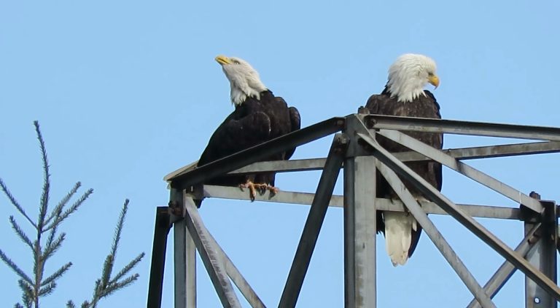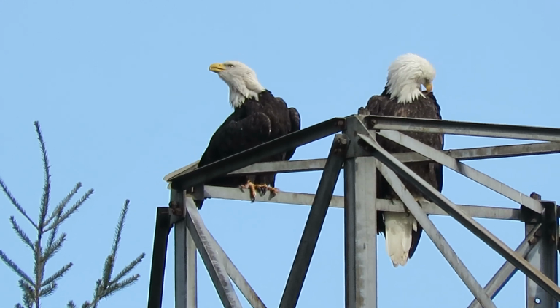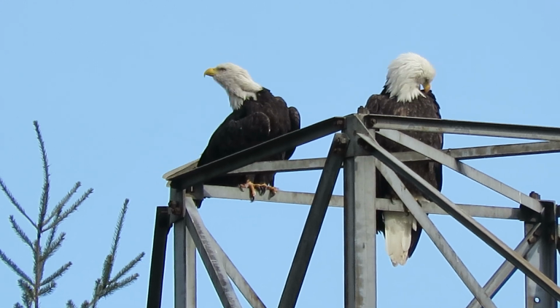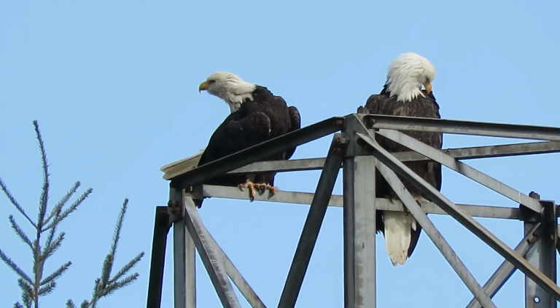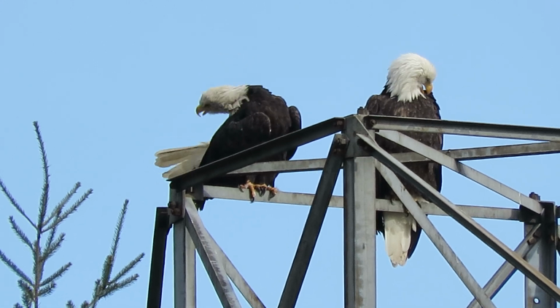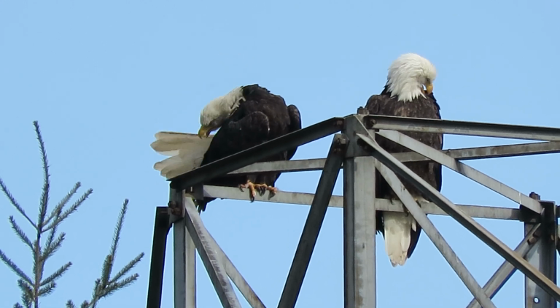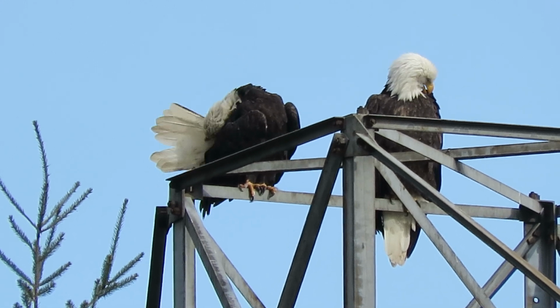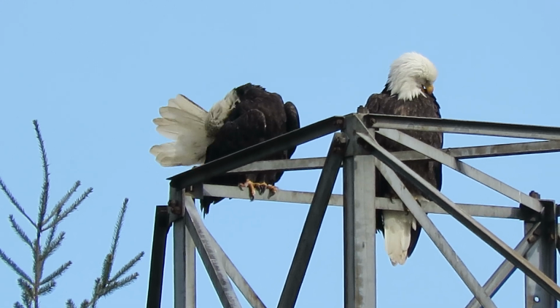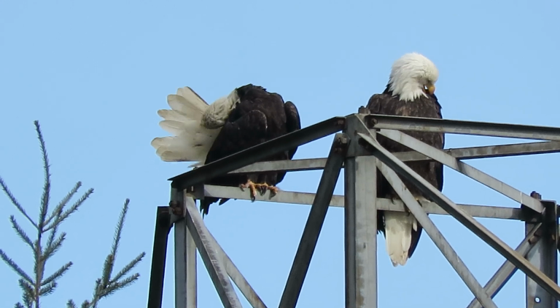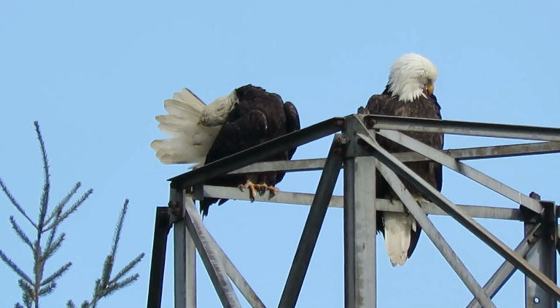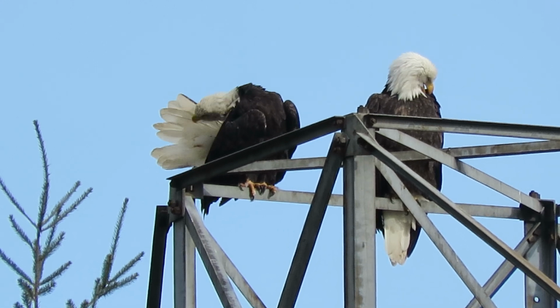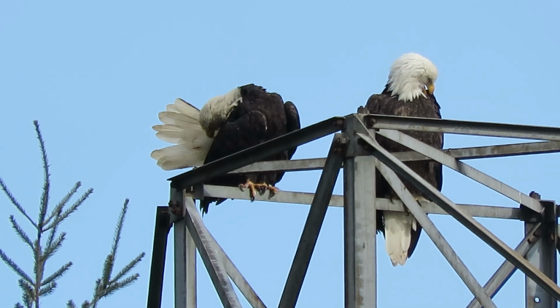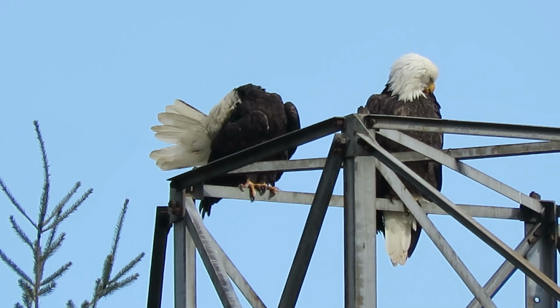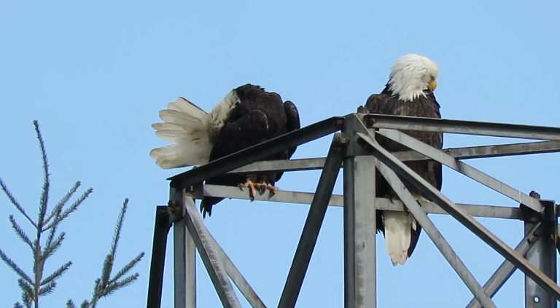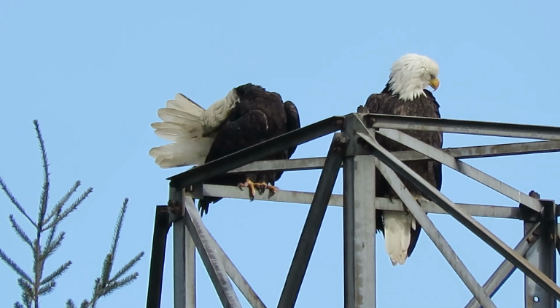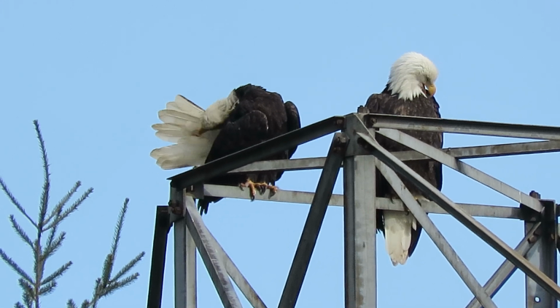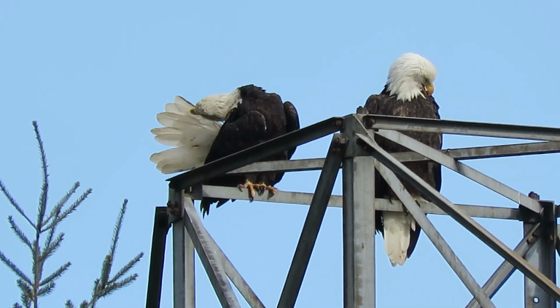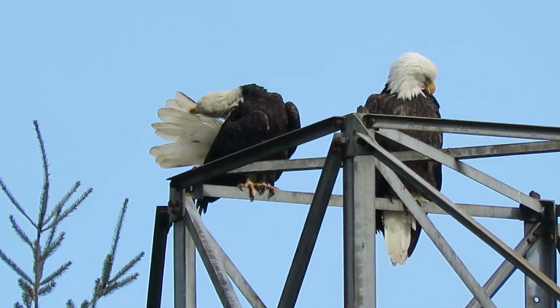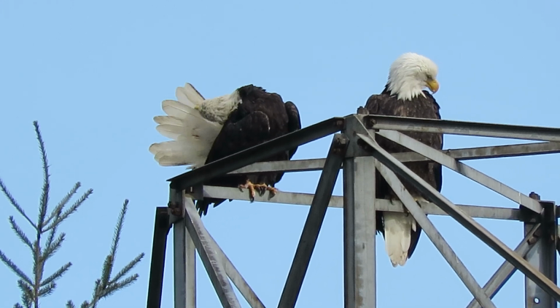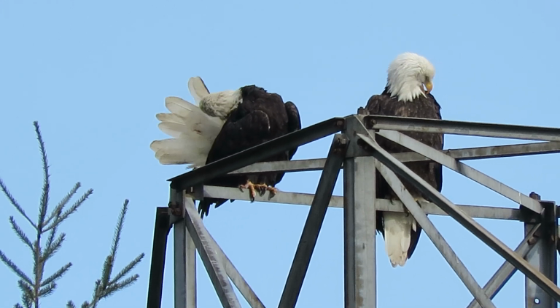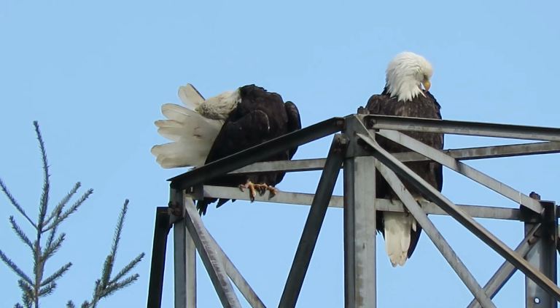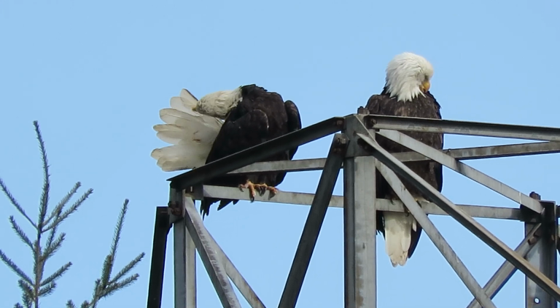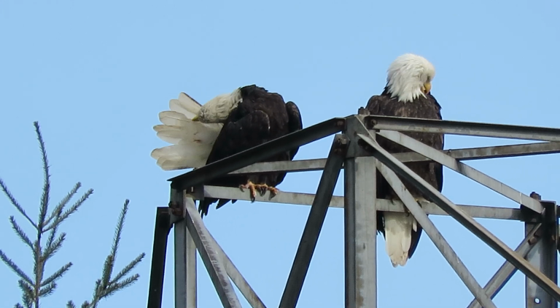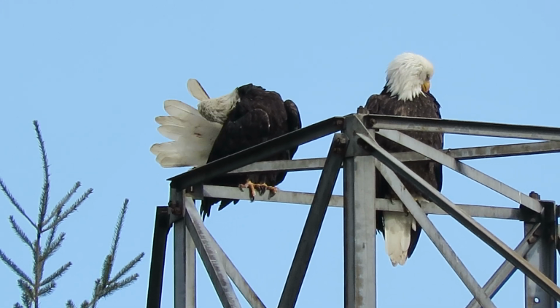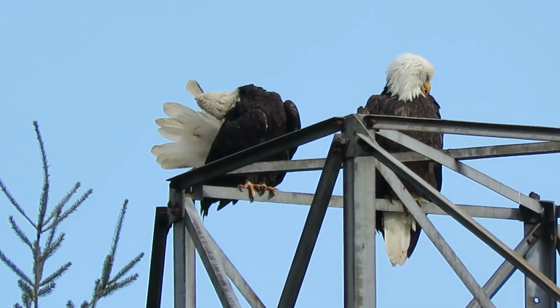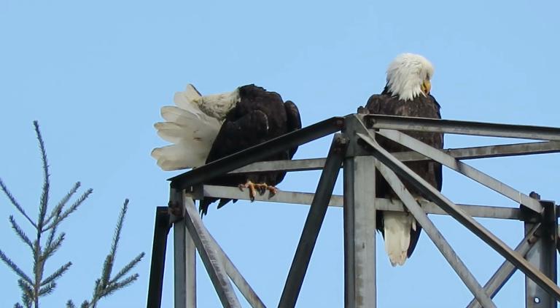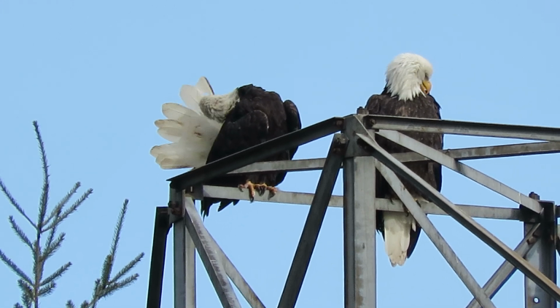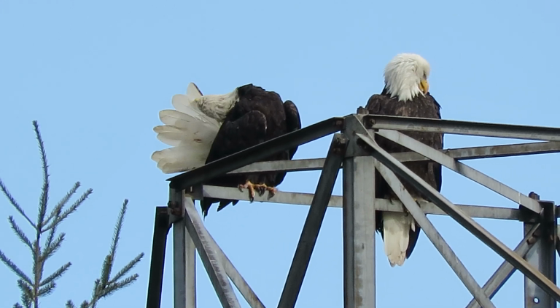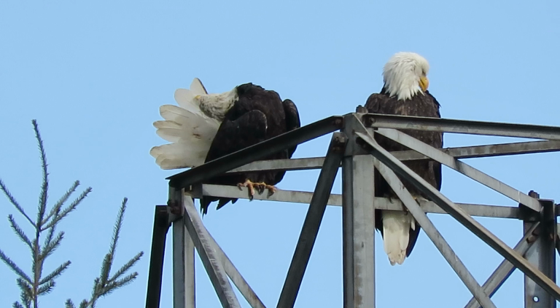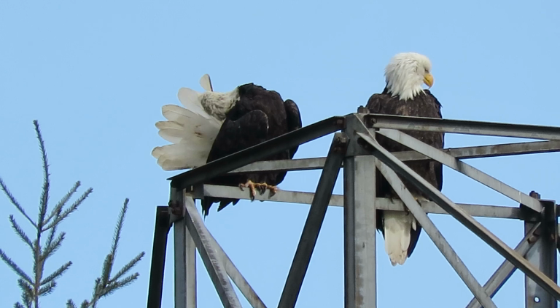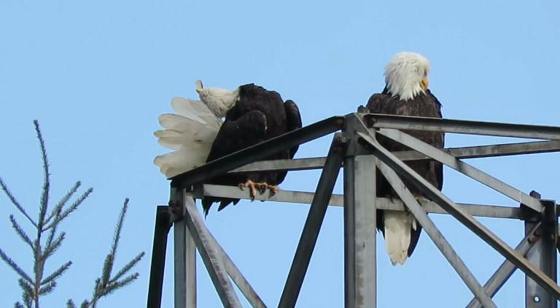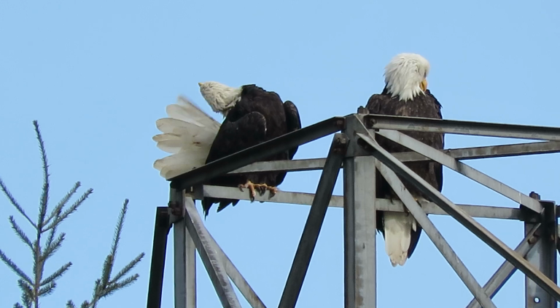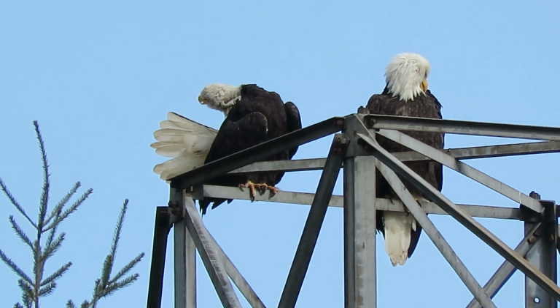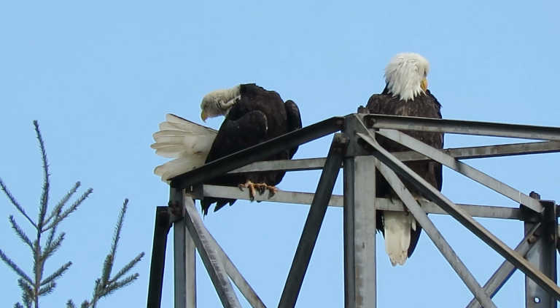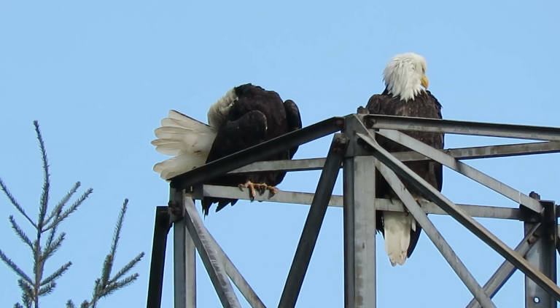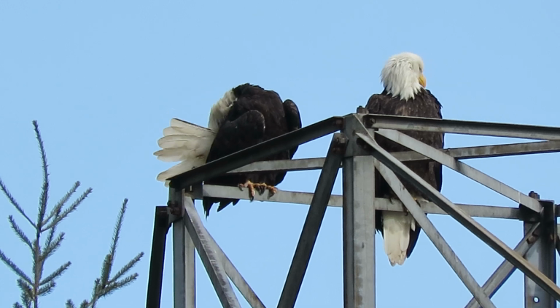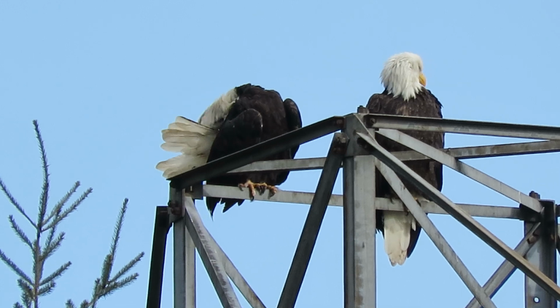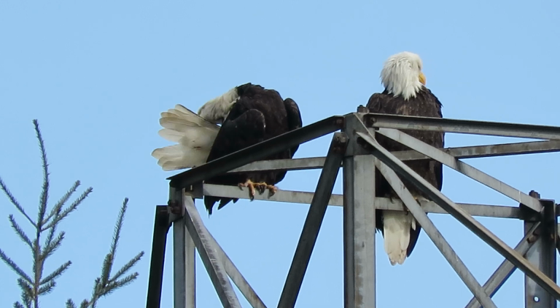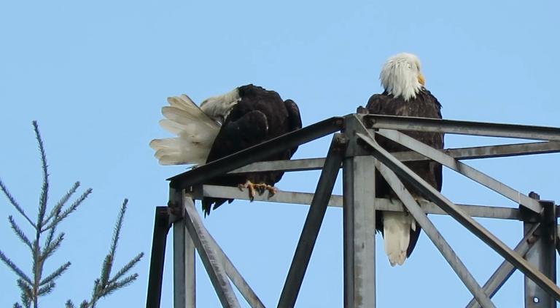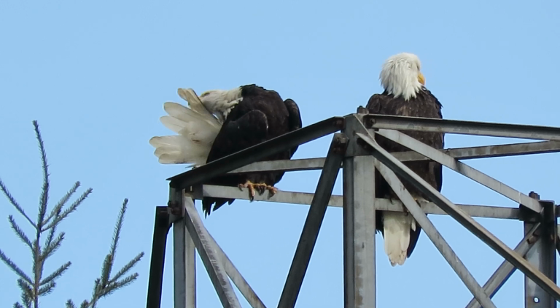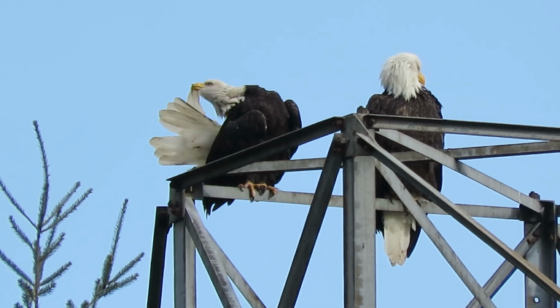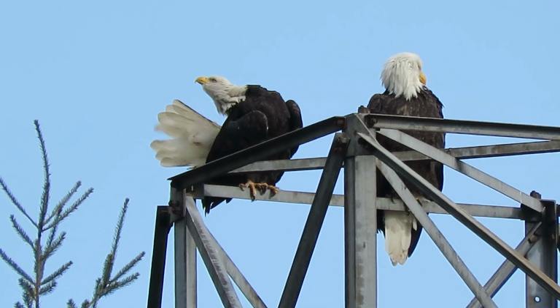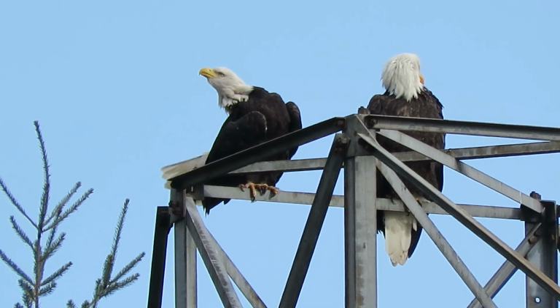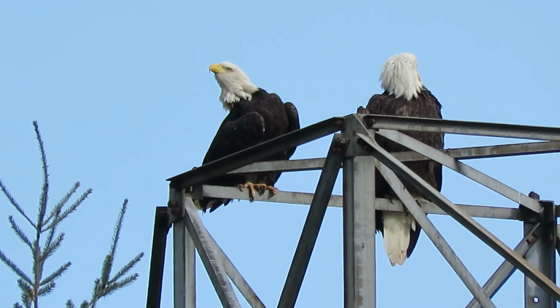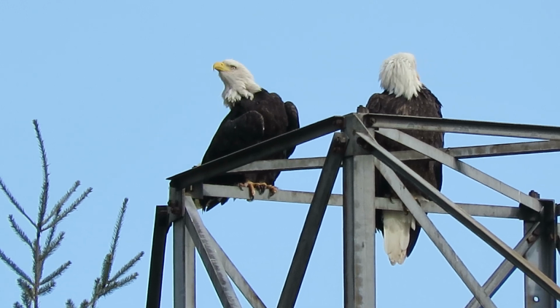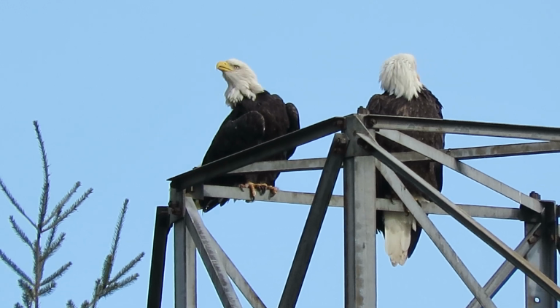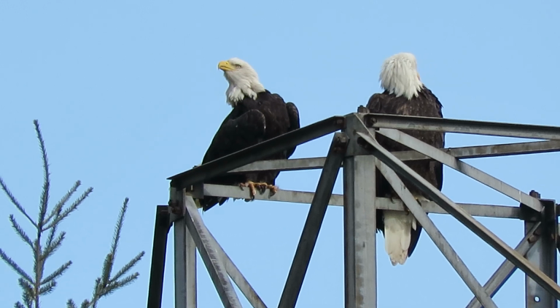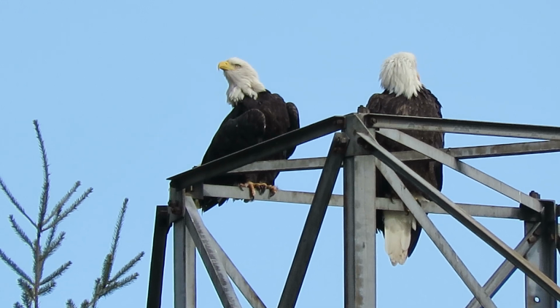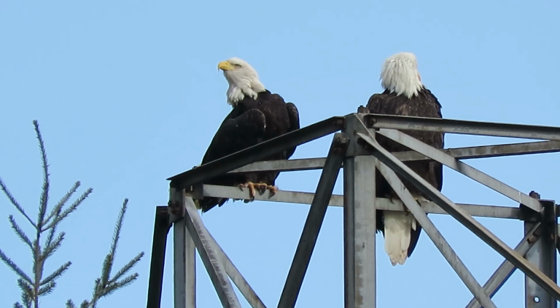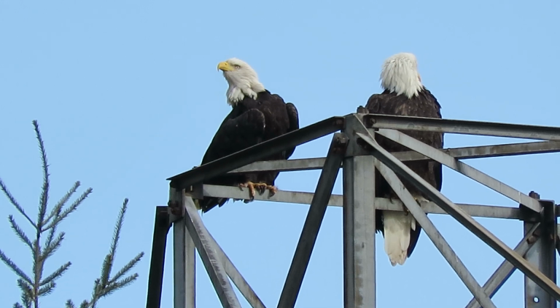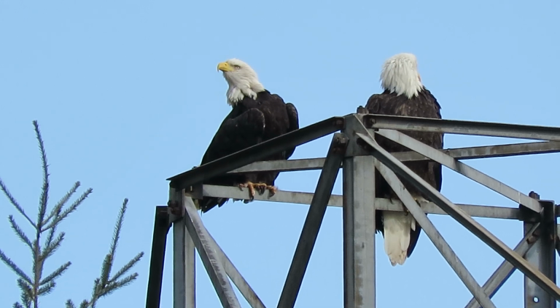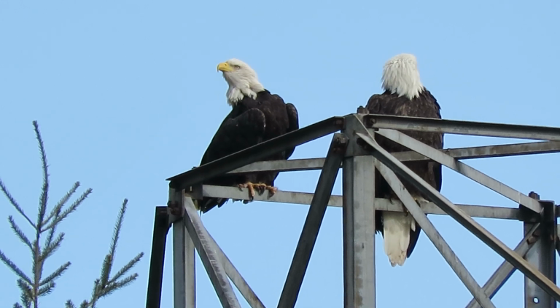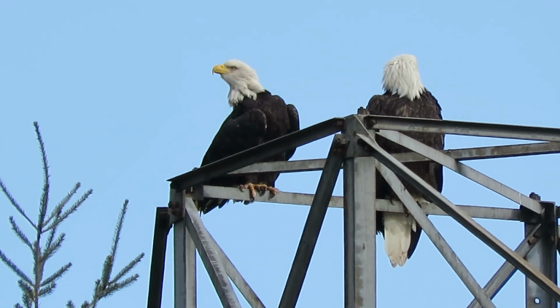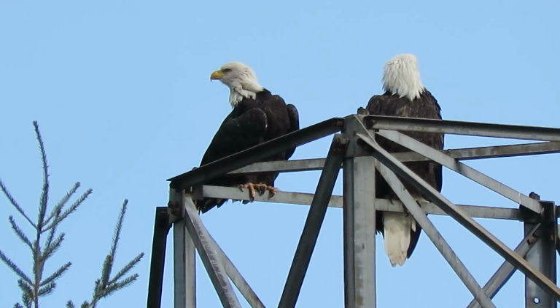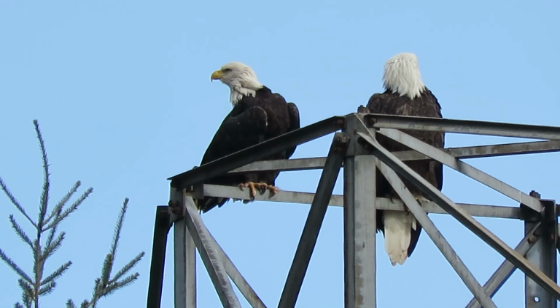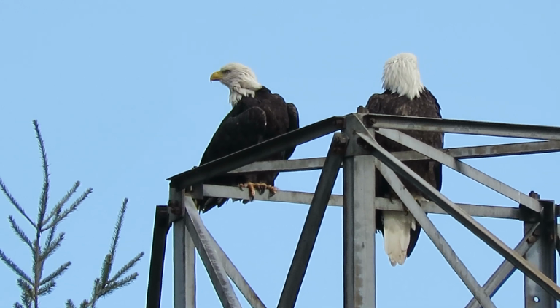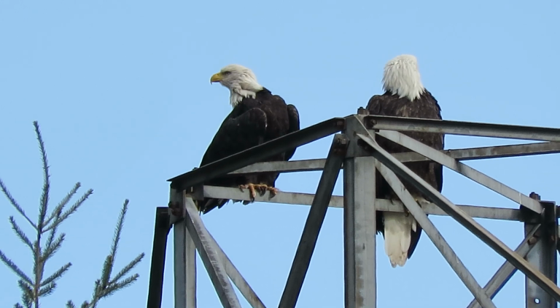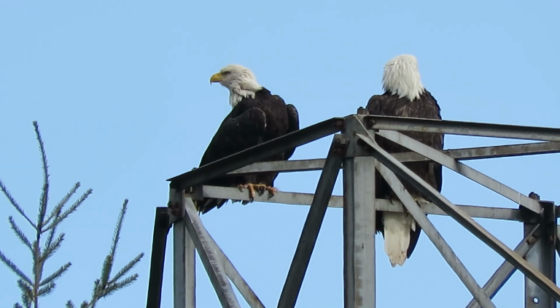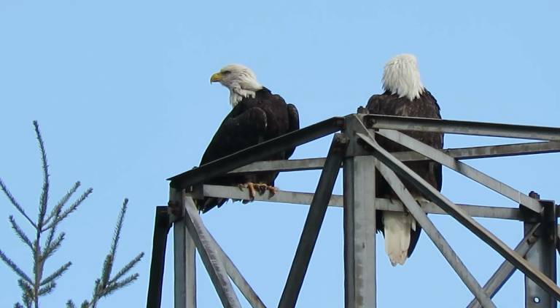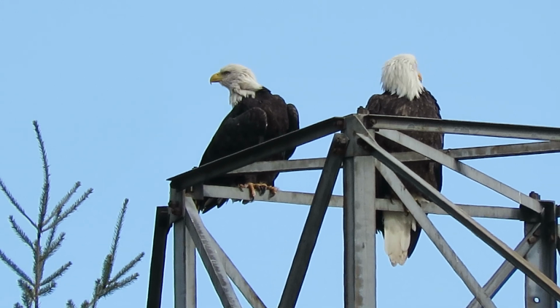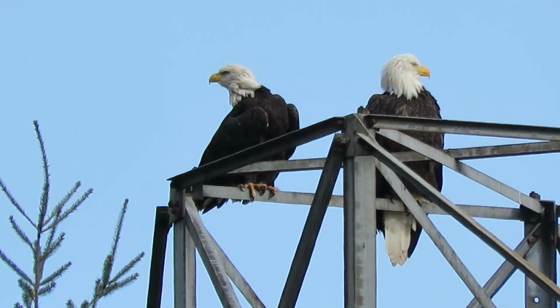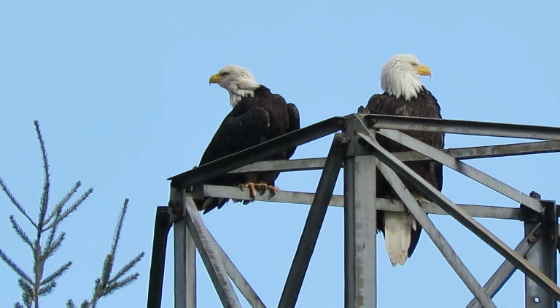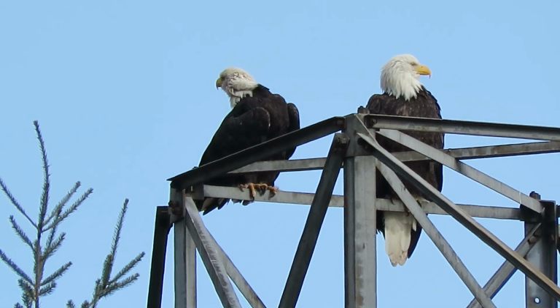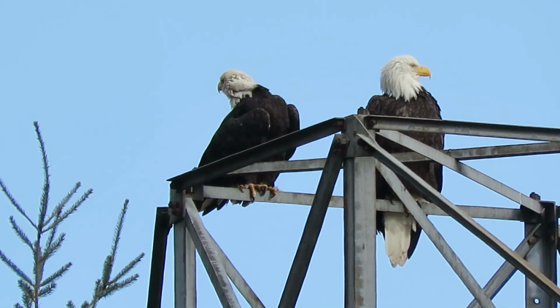We're going to work that tail pretty good there. One dark side there.